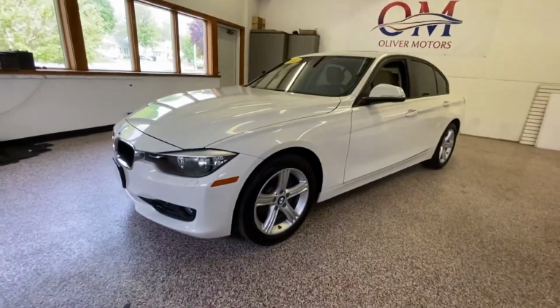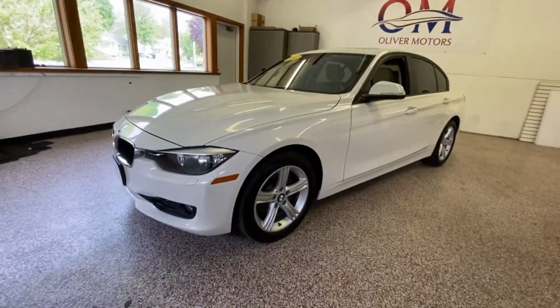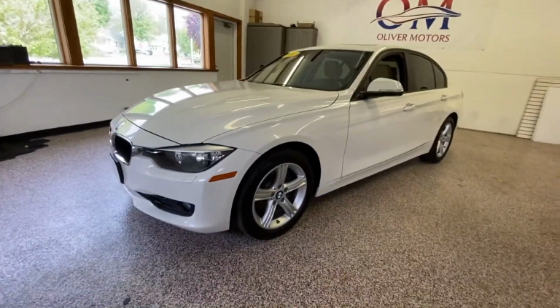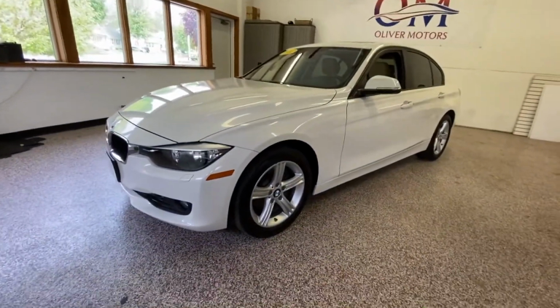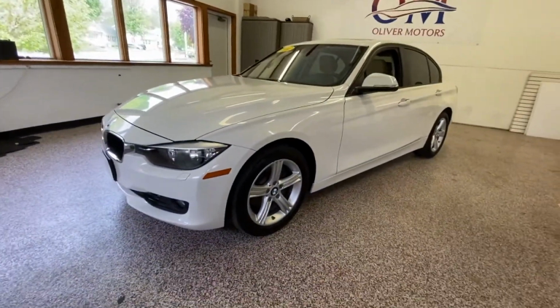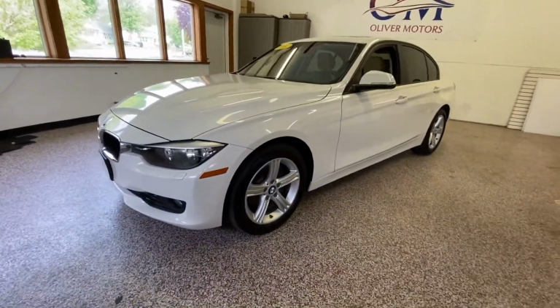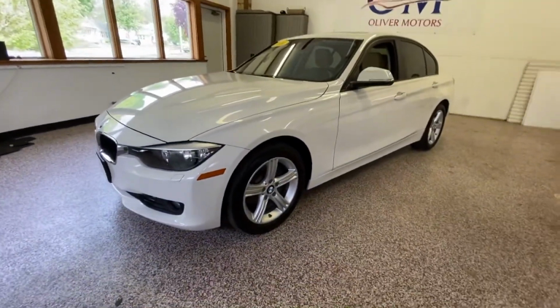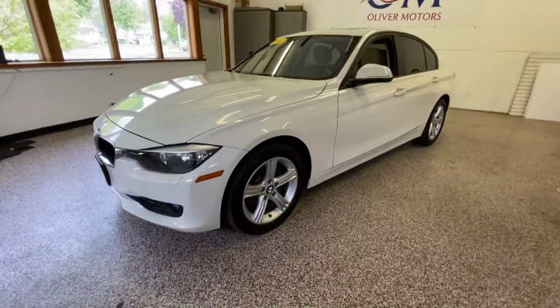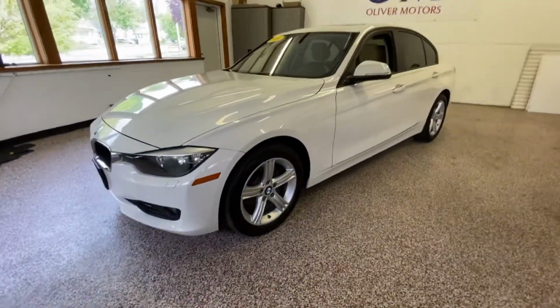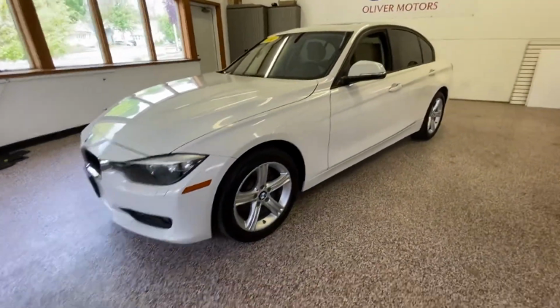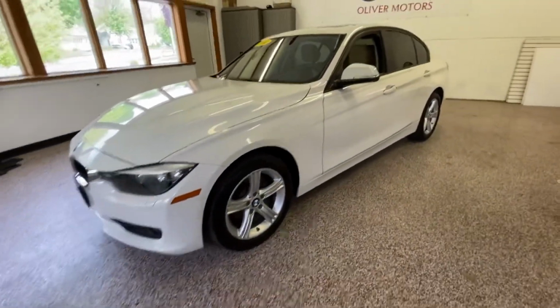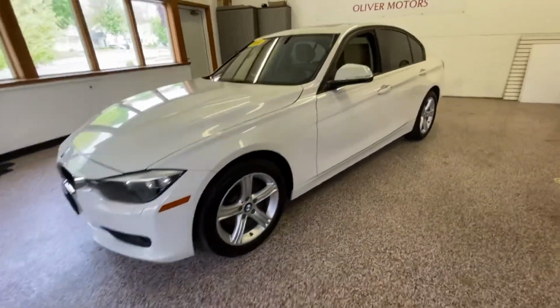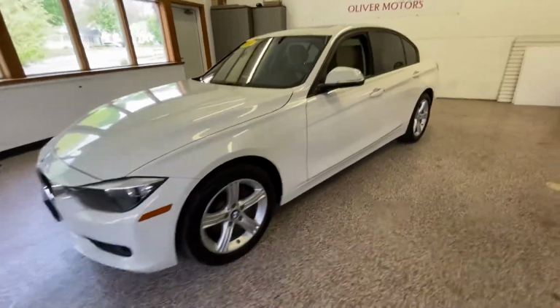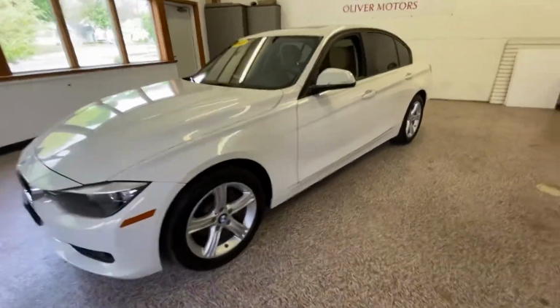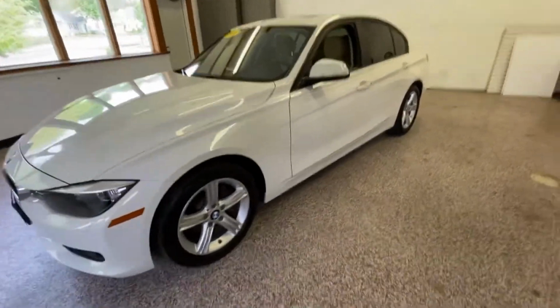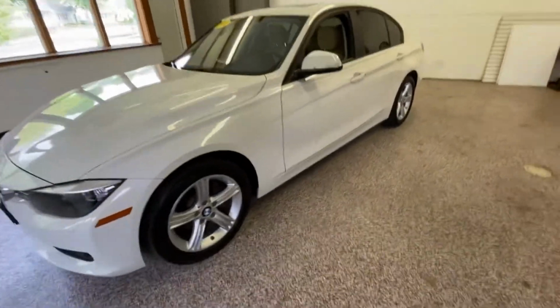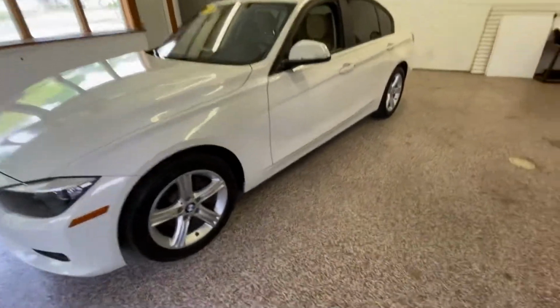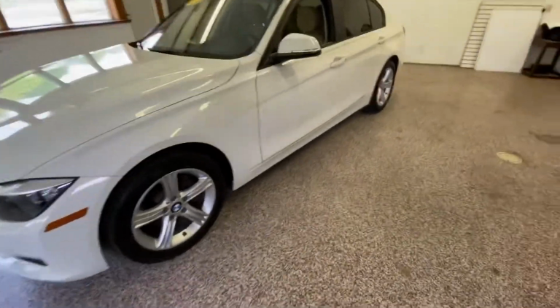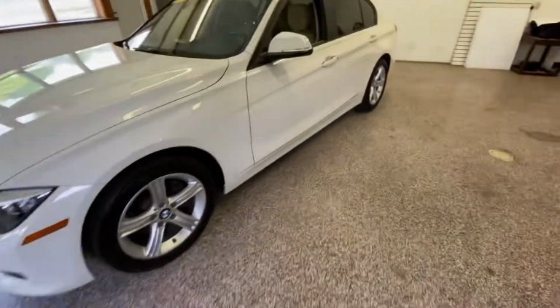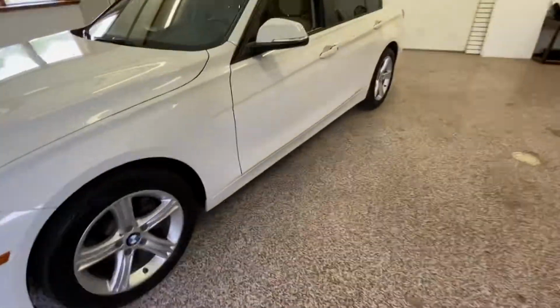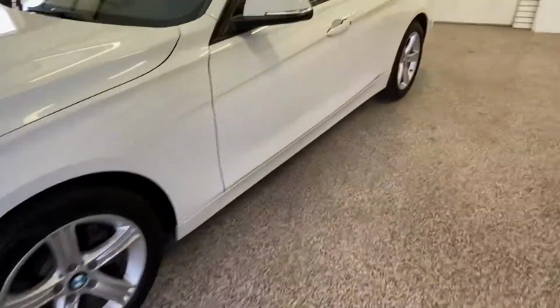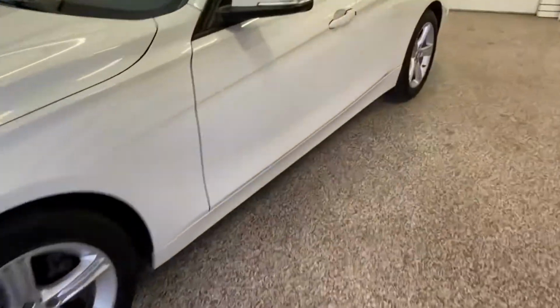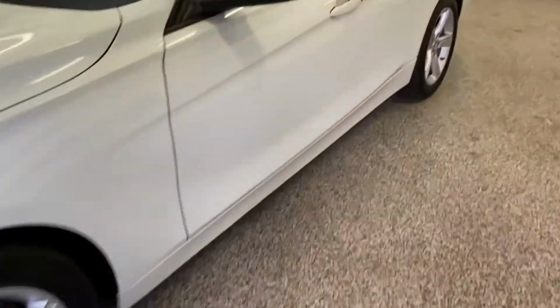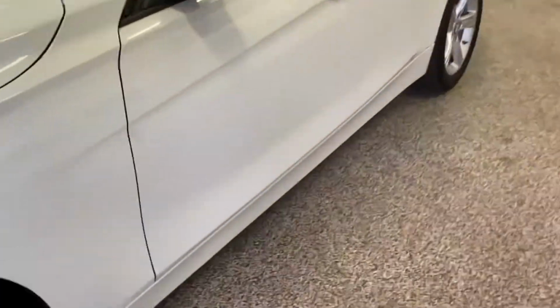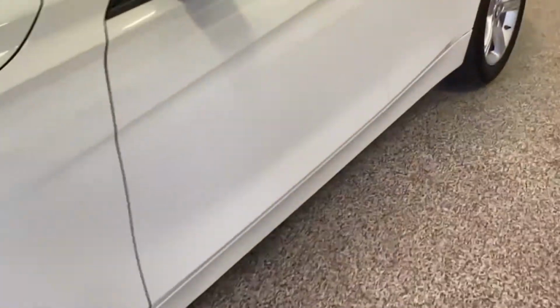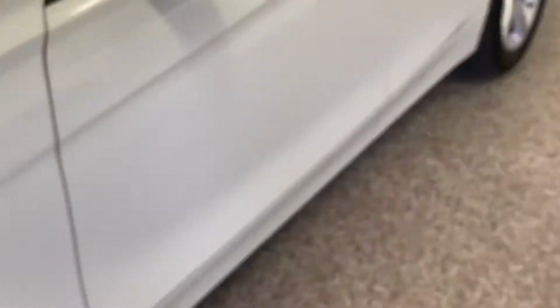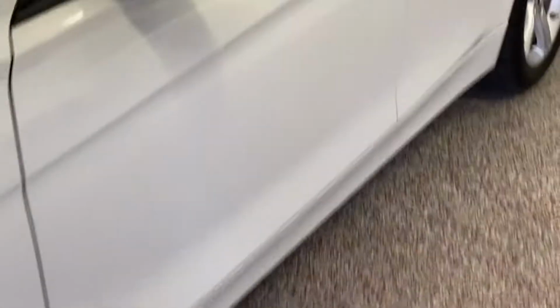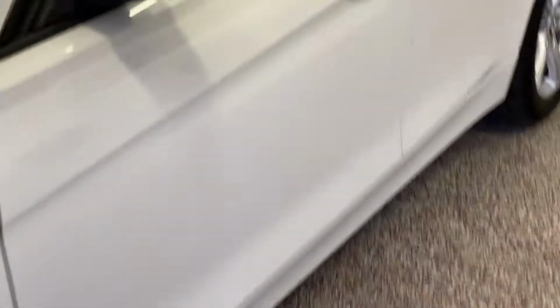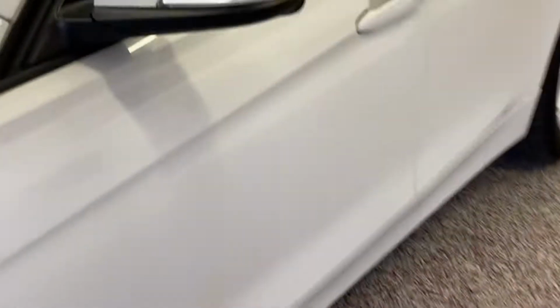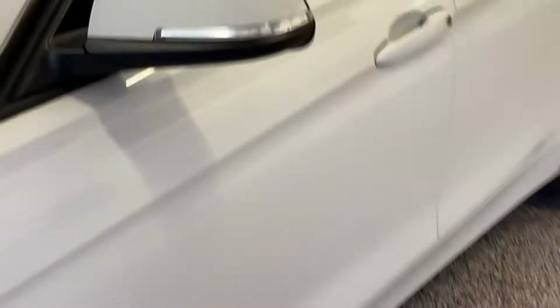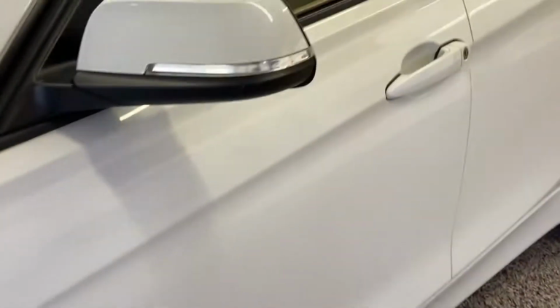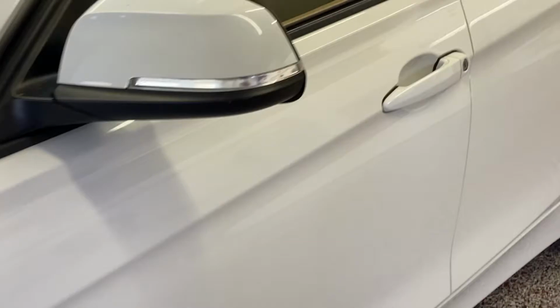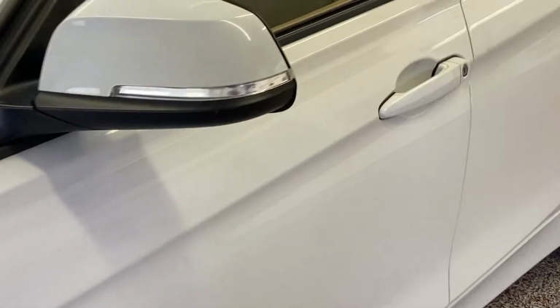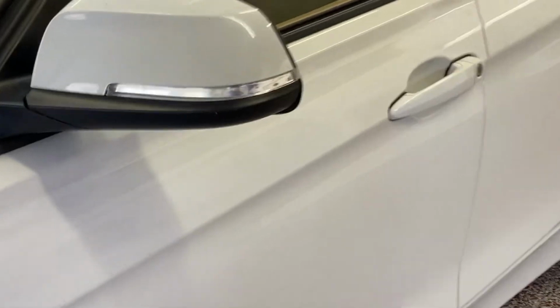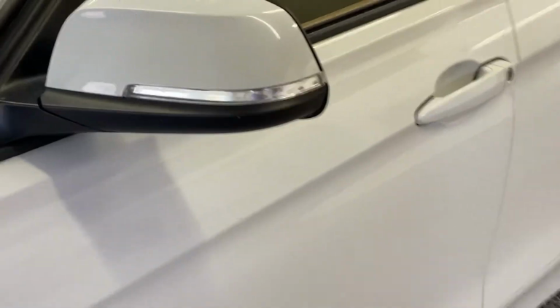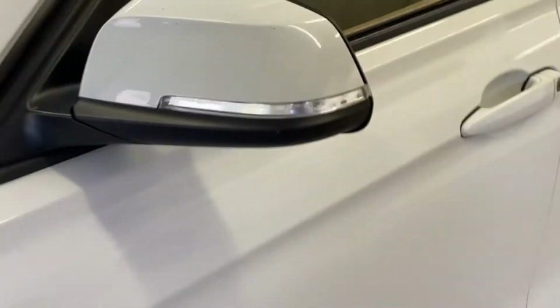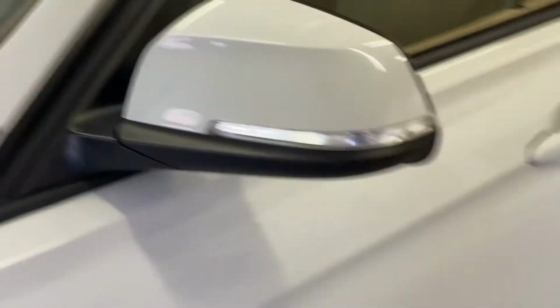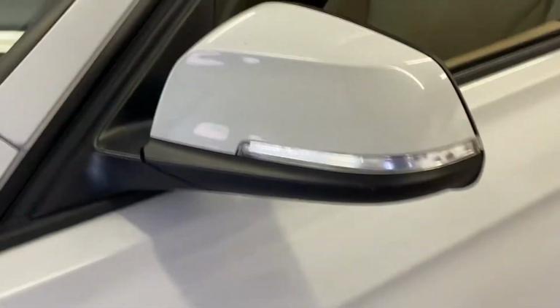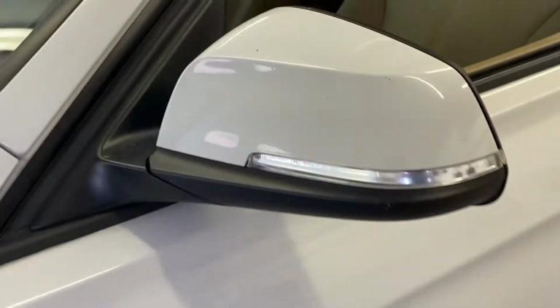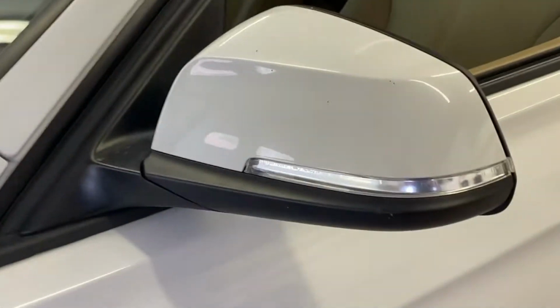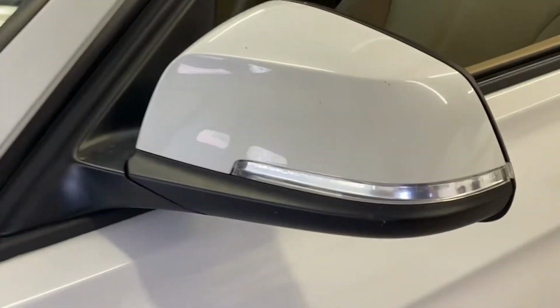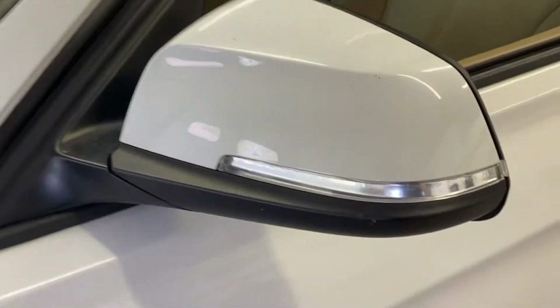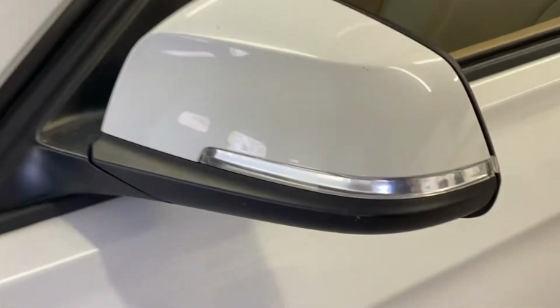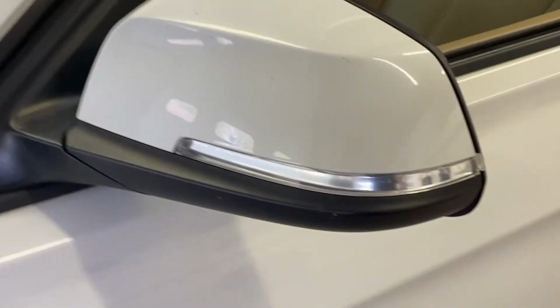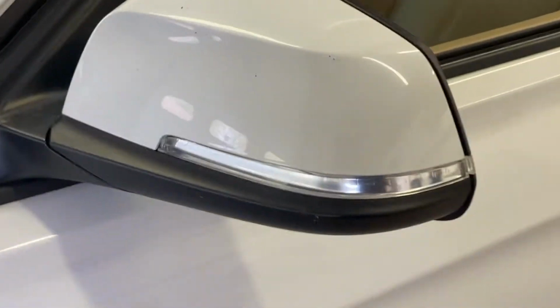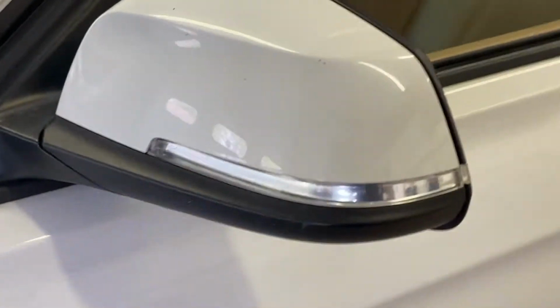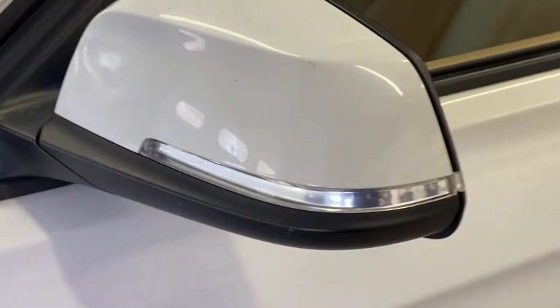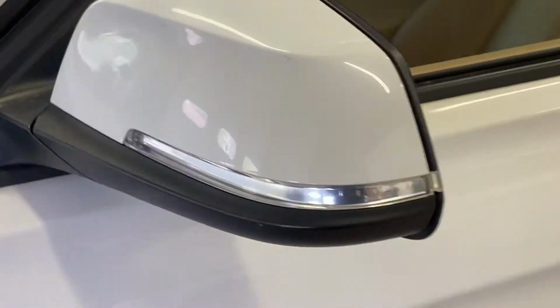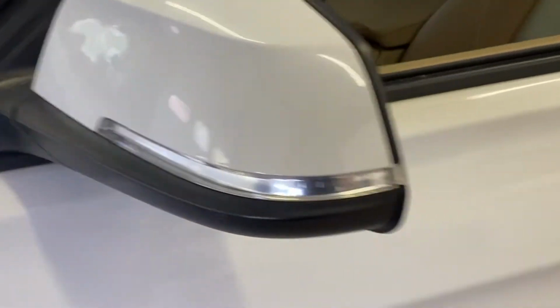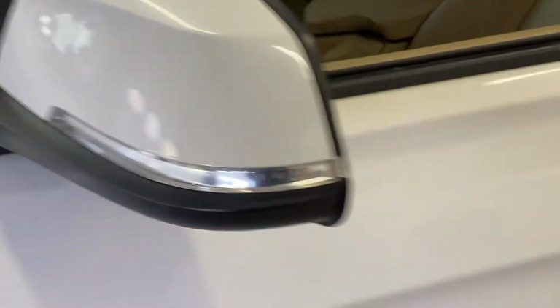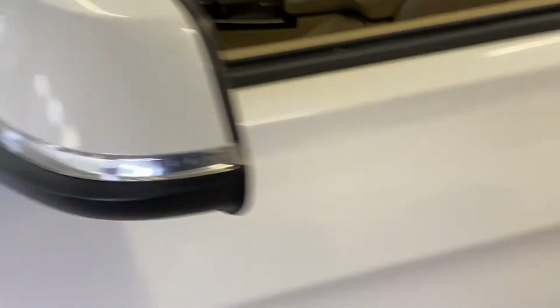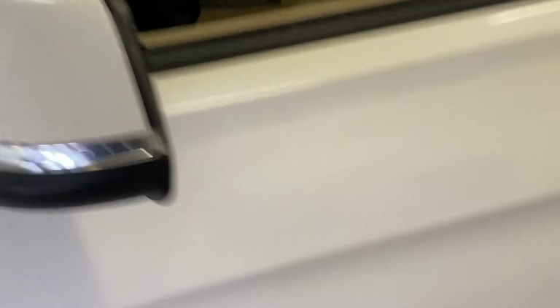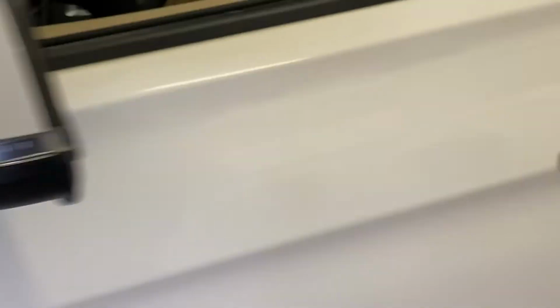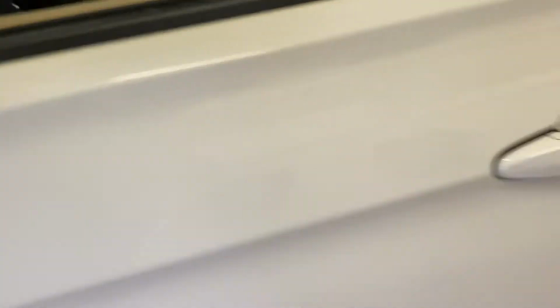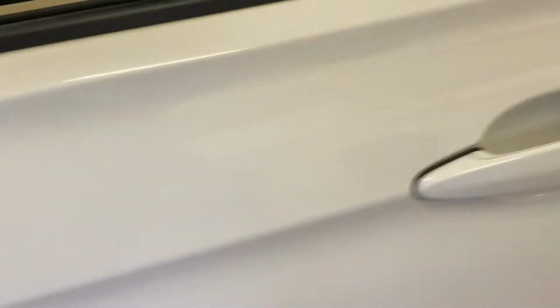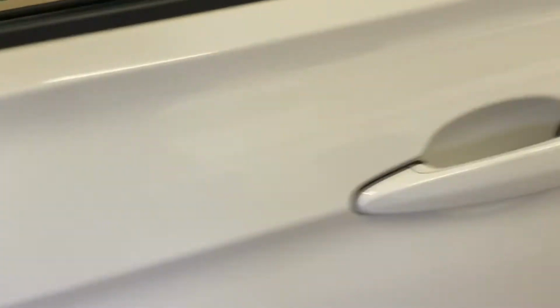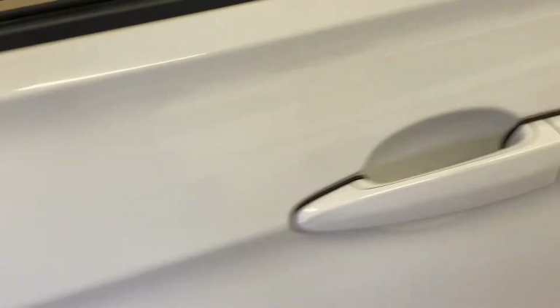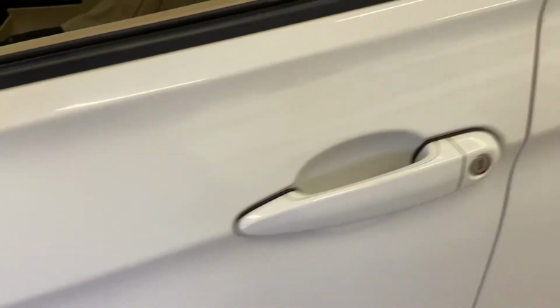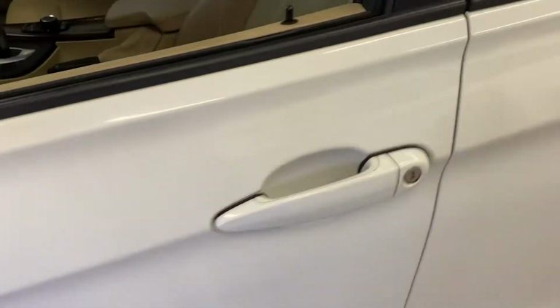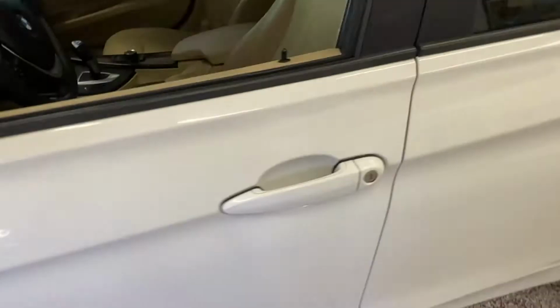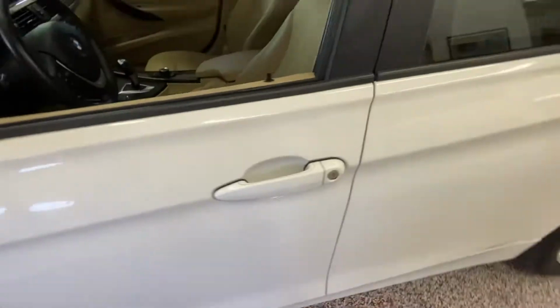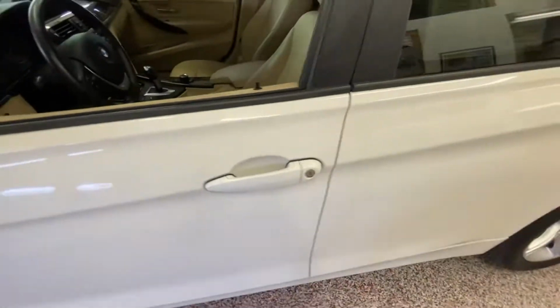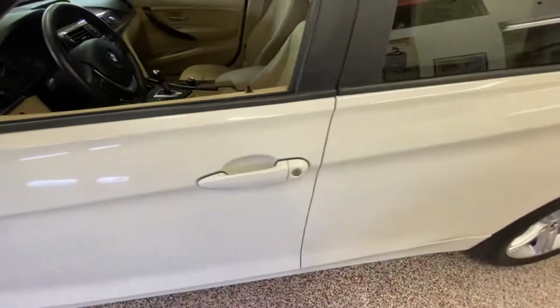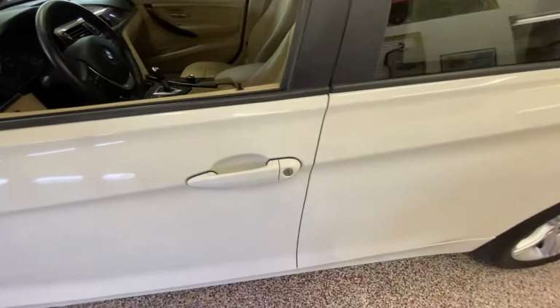Take a look at that aggressive front end. Some of the extra features like the blinkers that are put in the side mirrors.